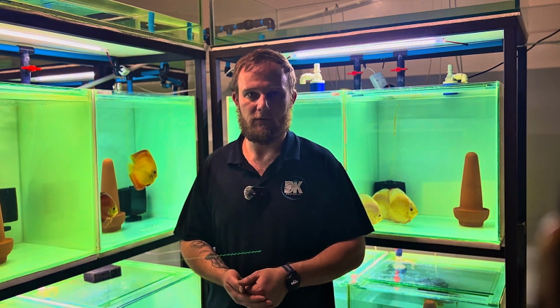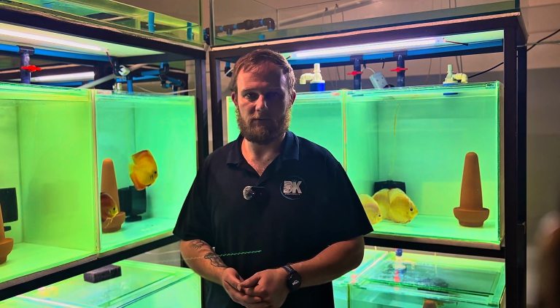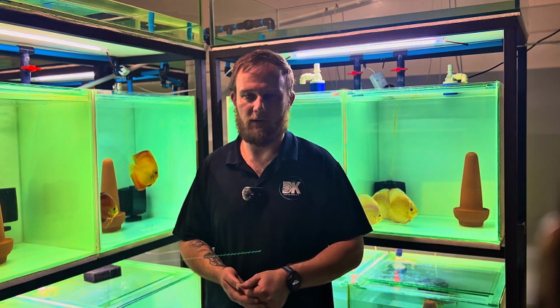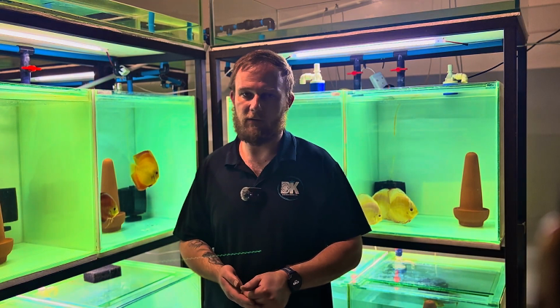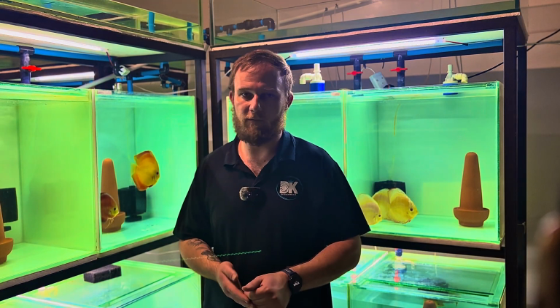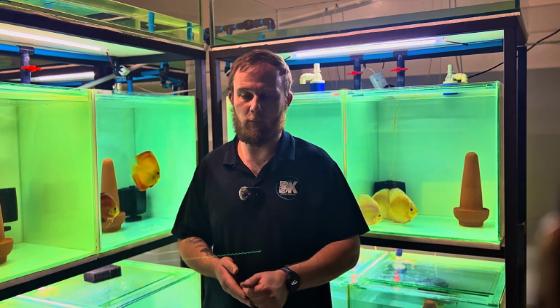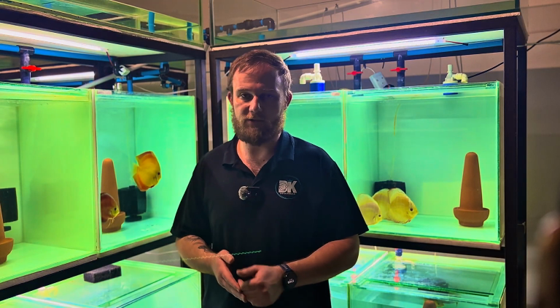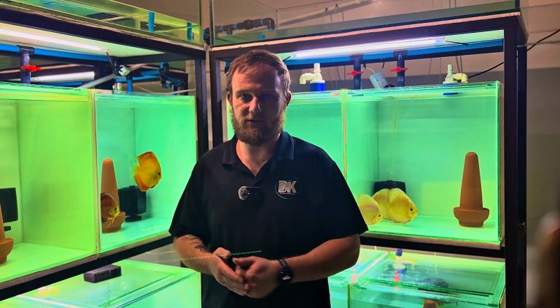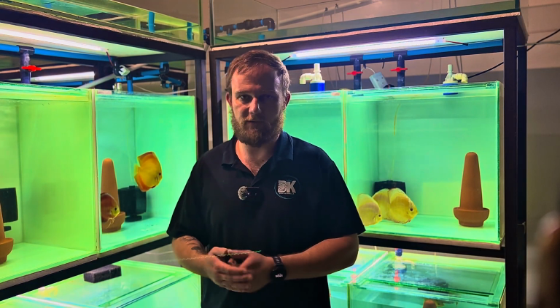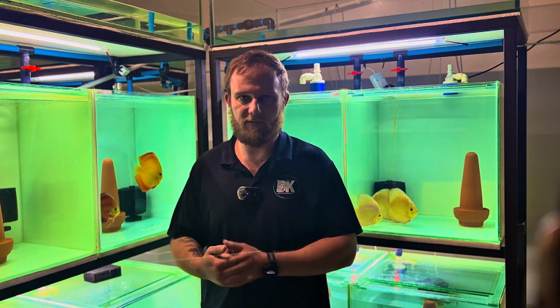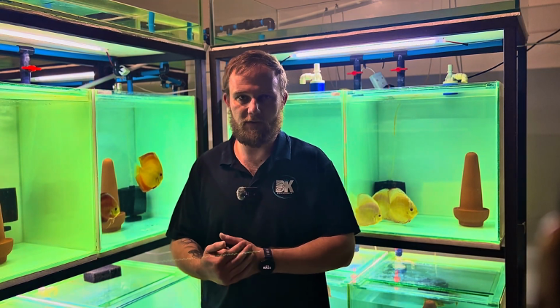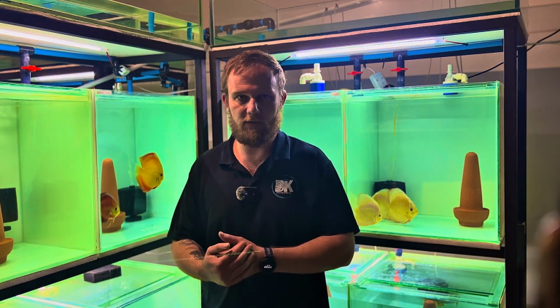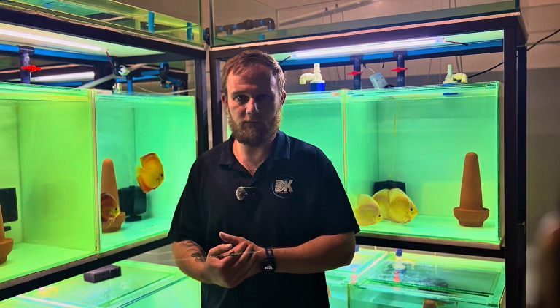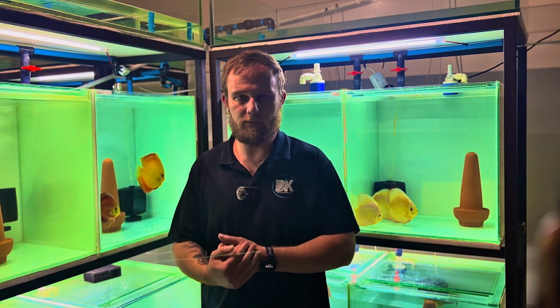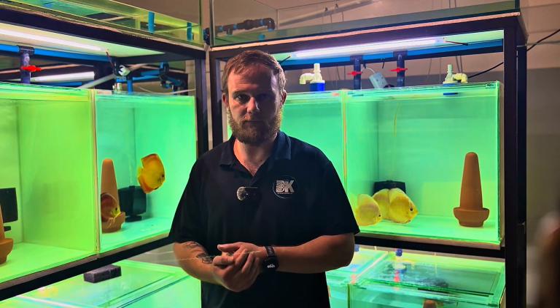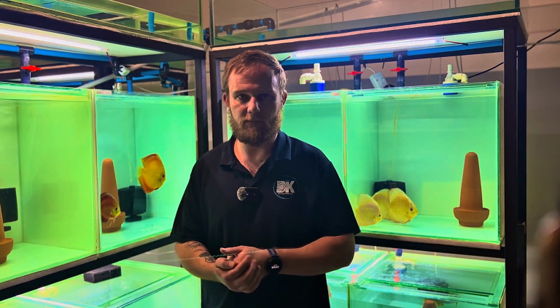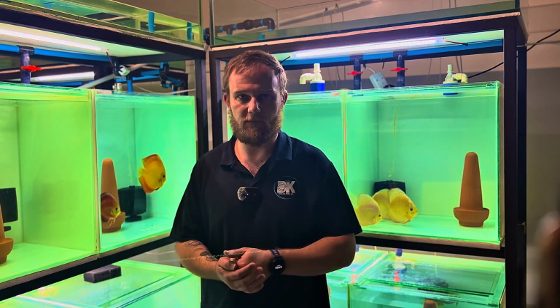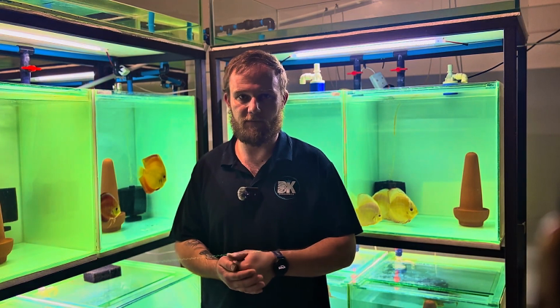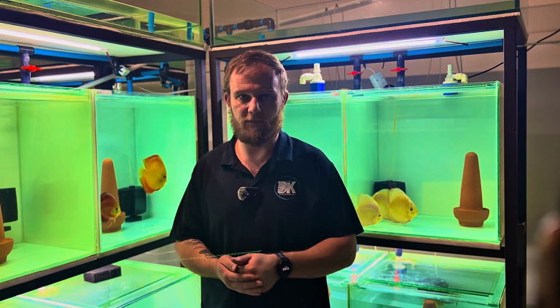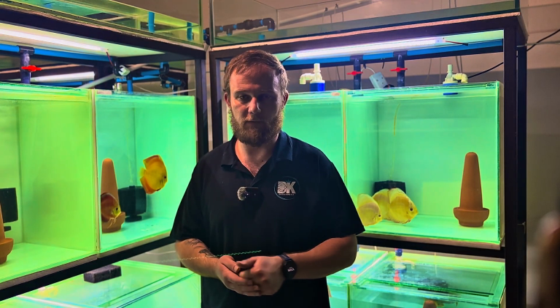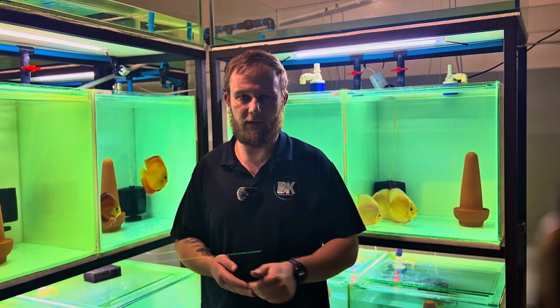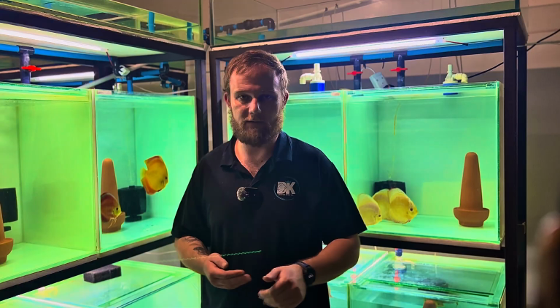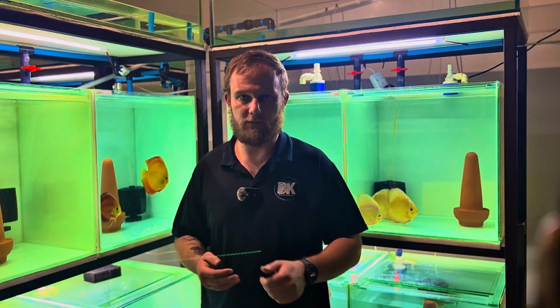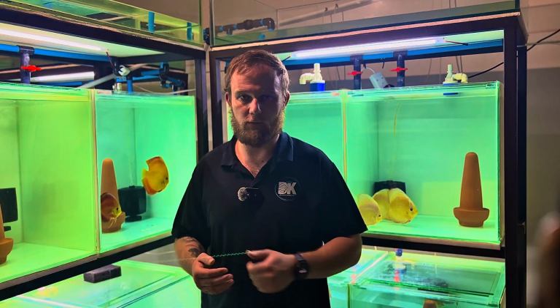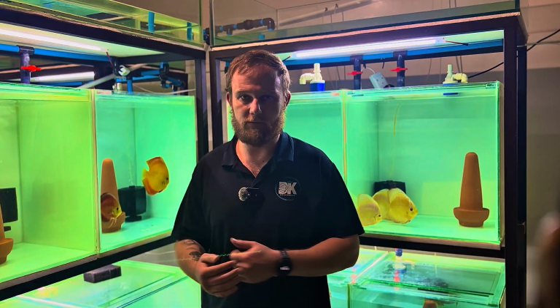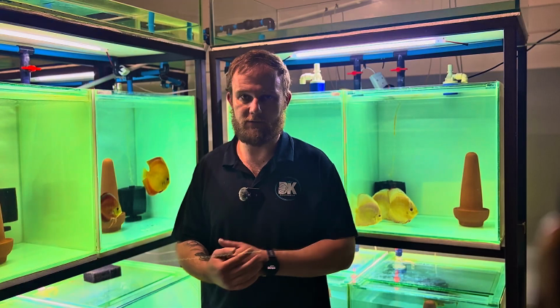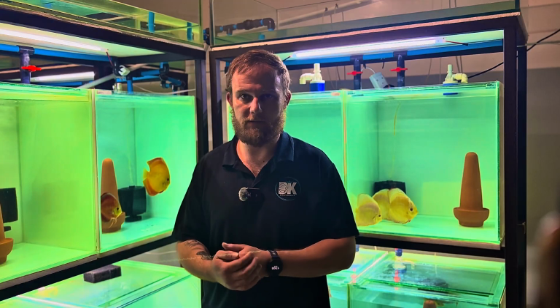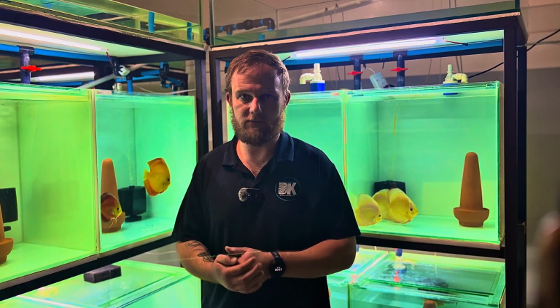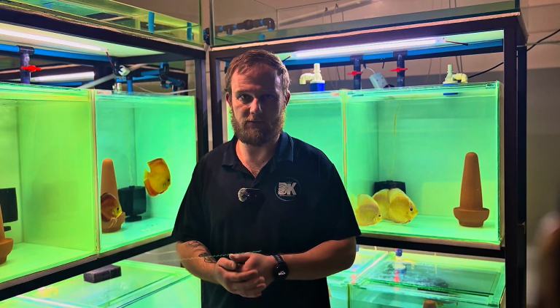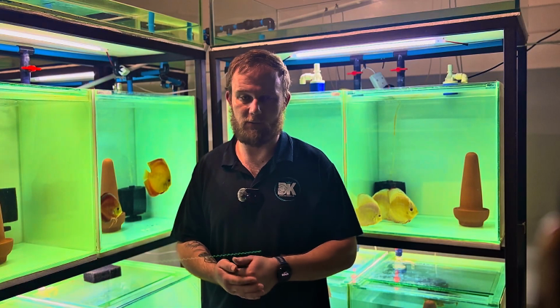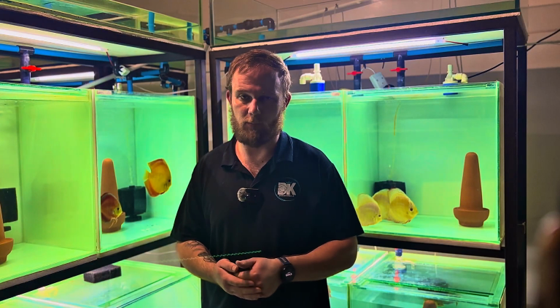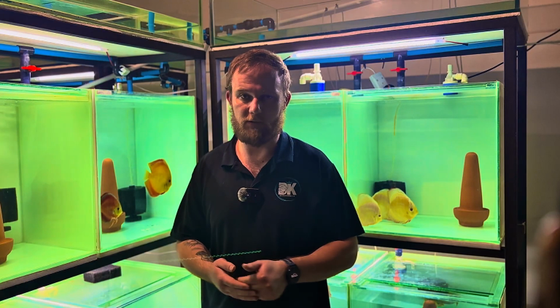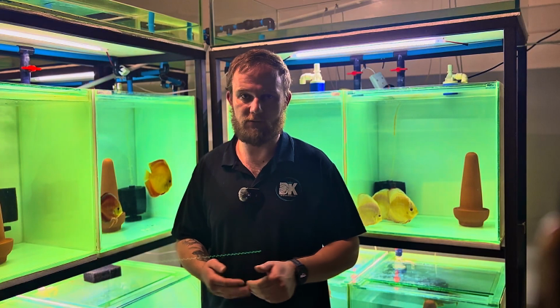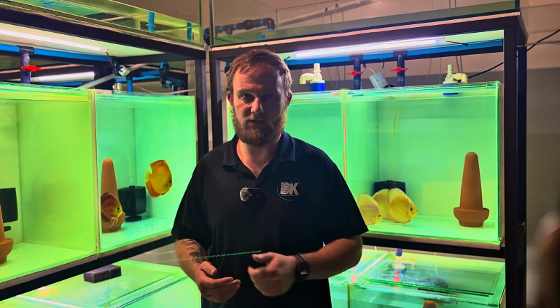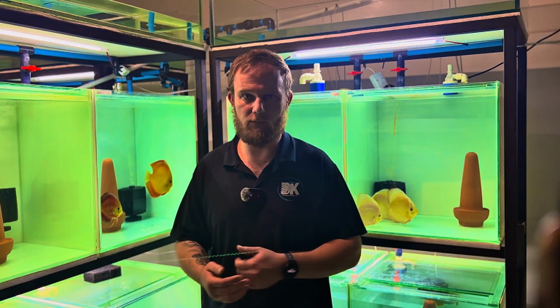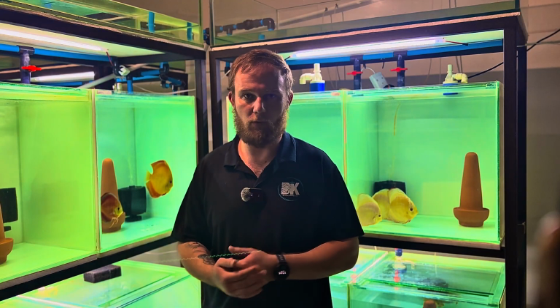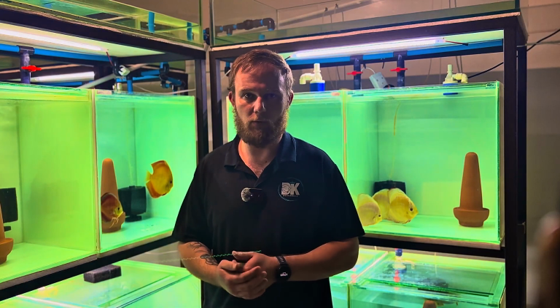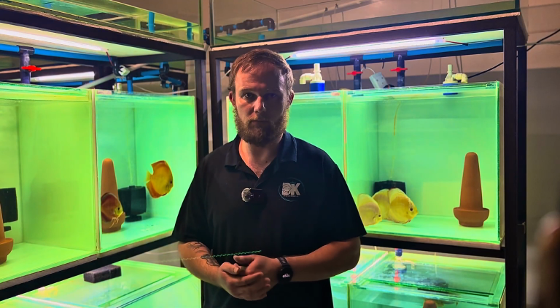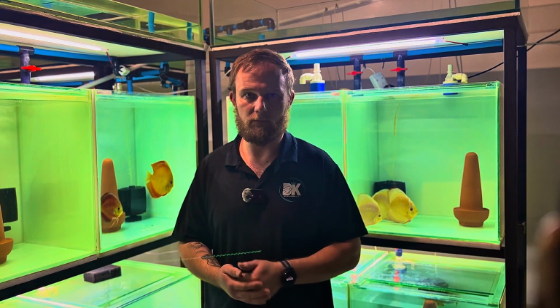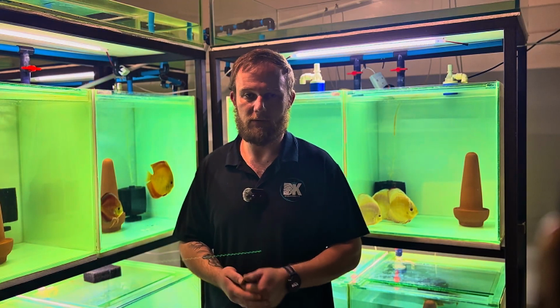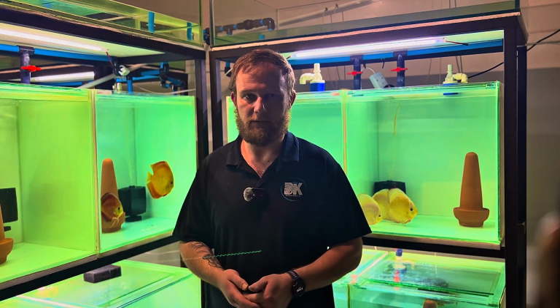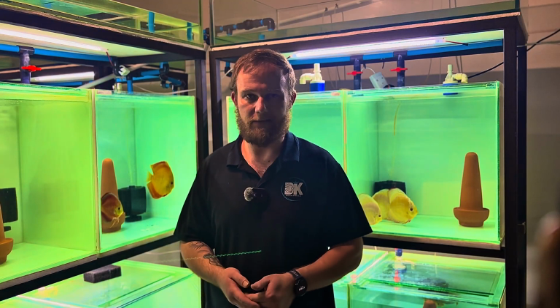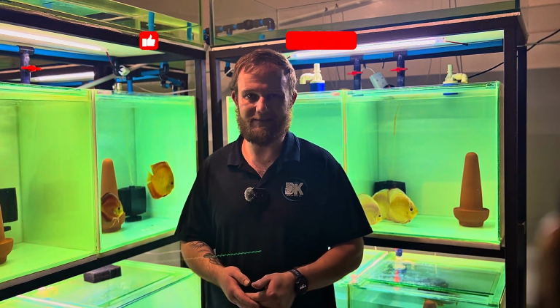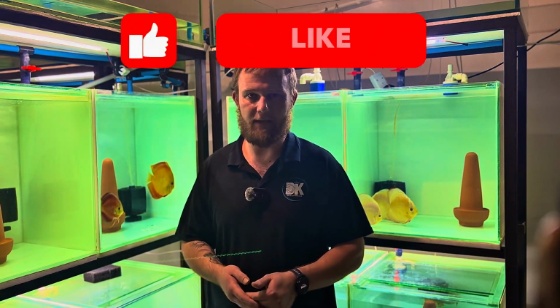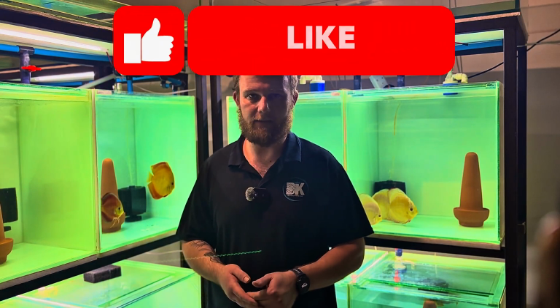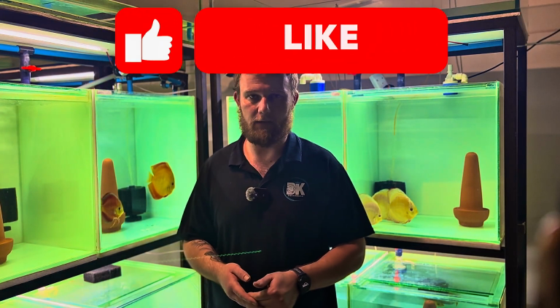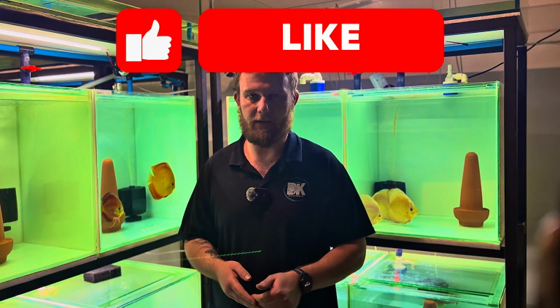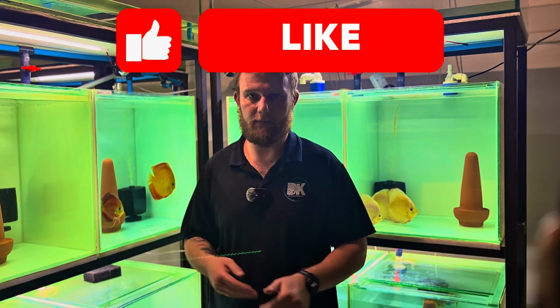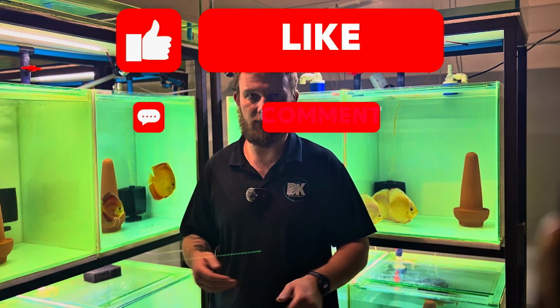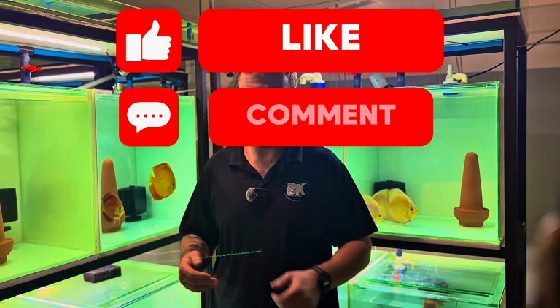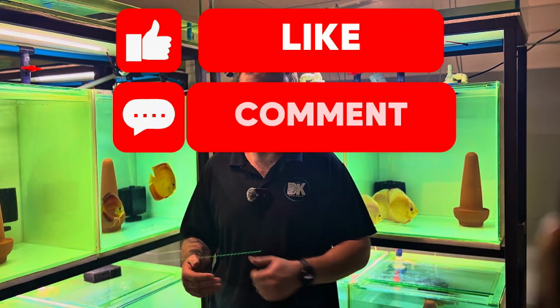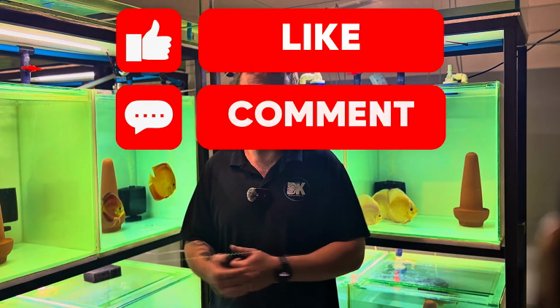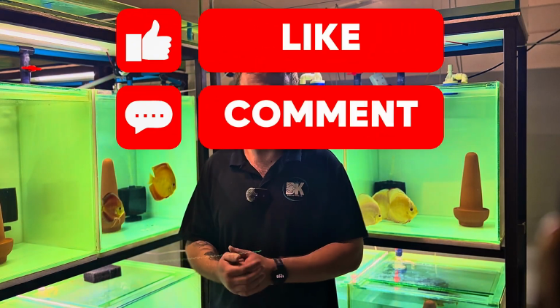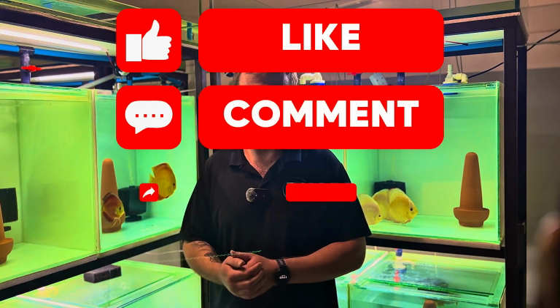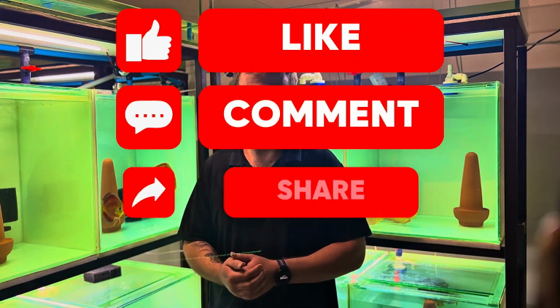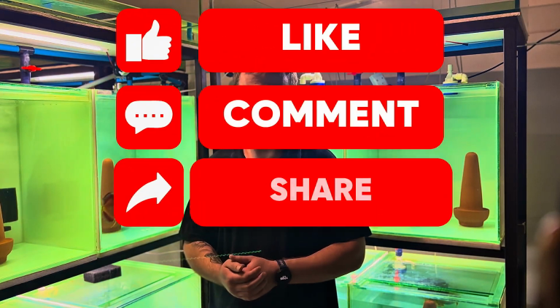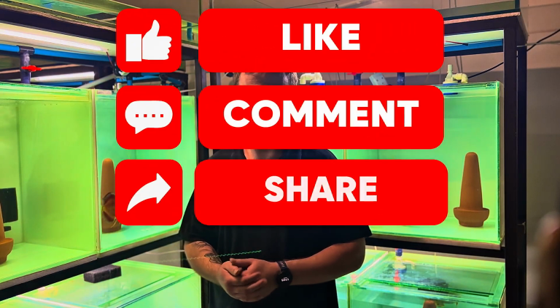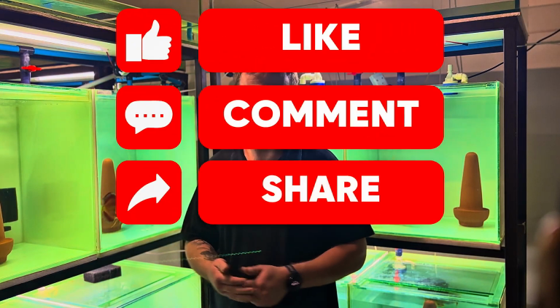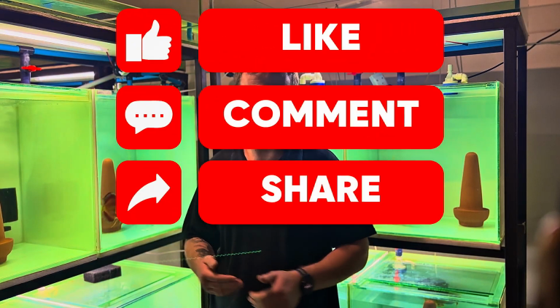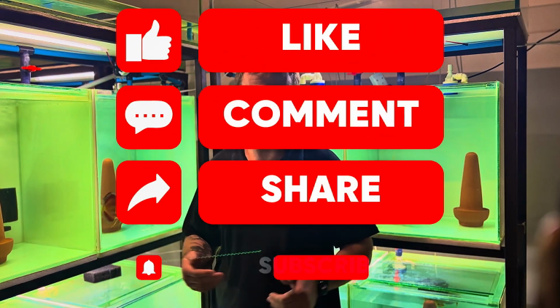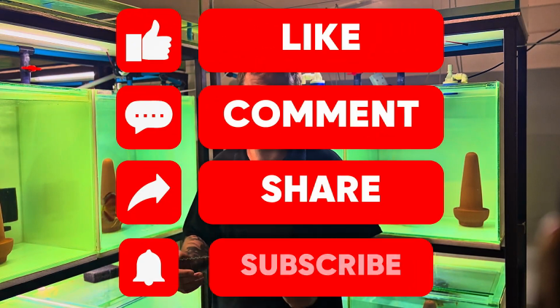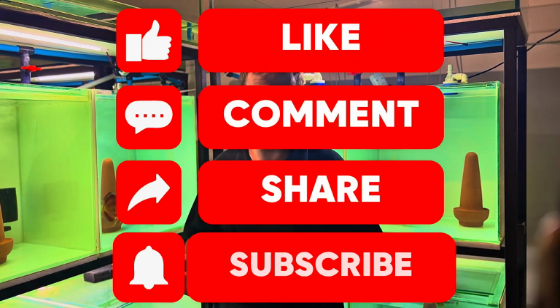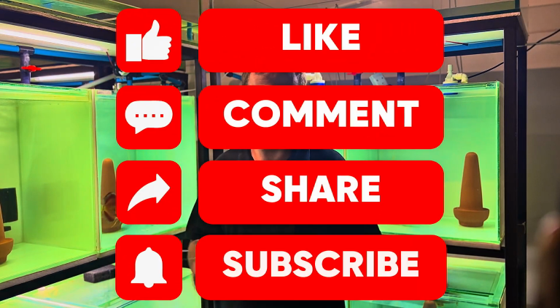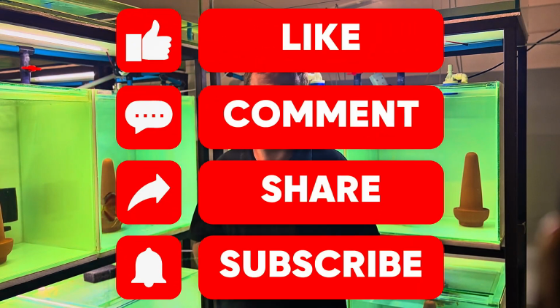Thank you for watching the video. If you like the content and want to see more, hit that like button and push that subscribe.